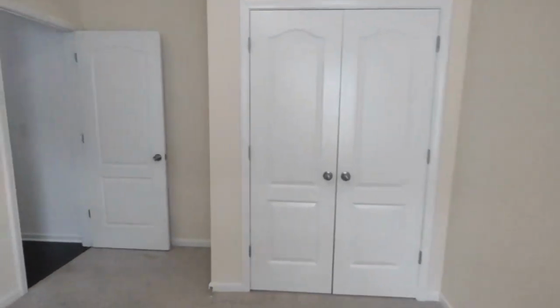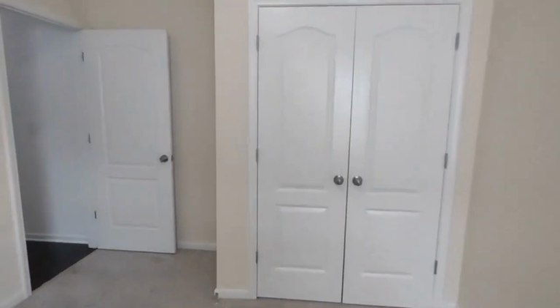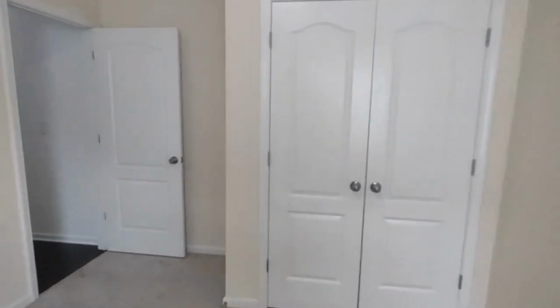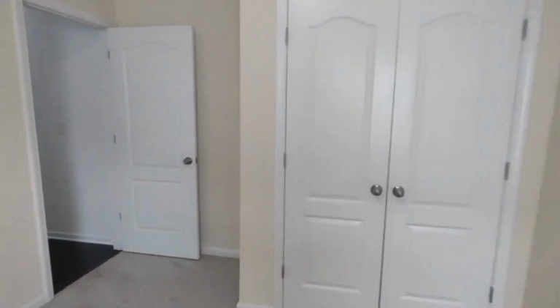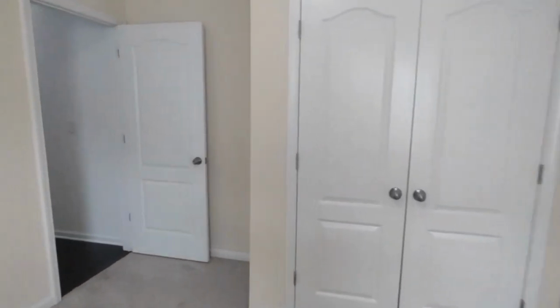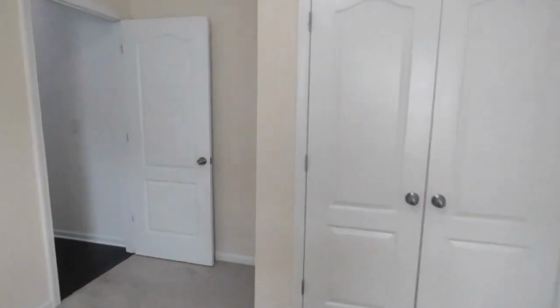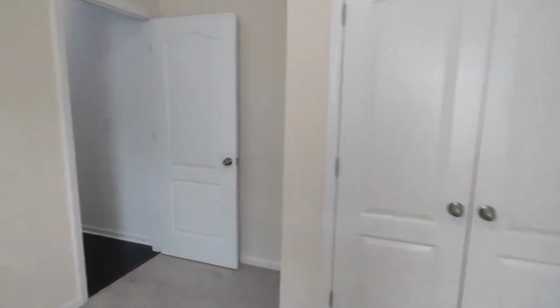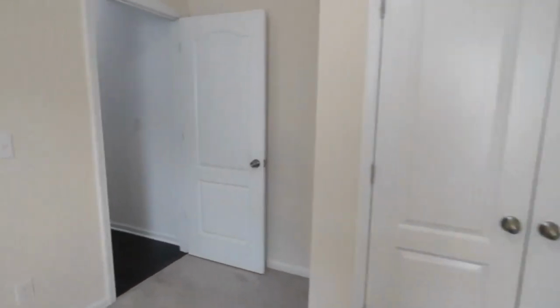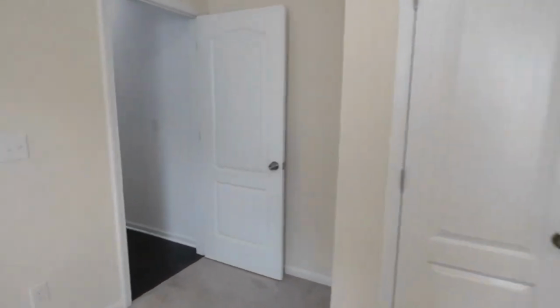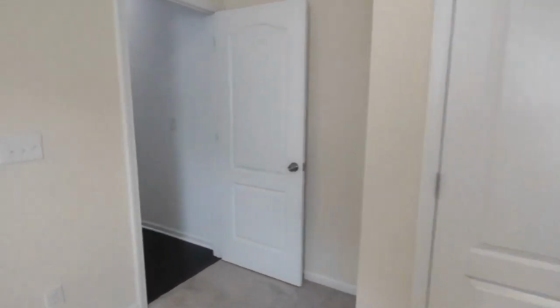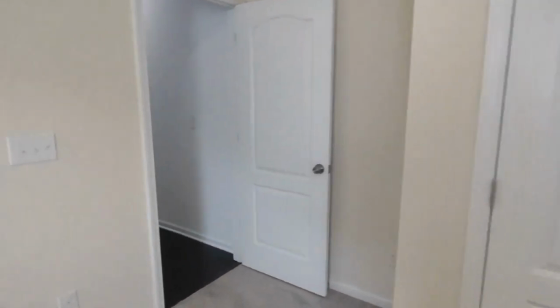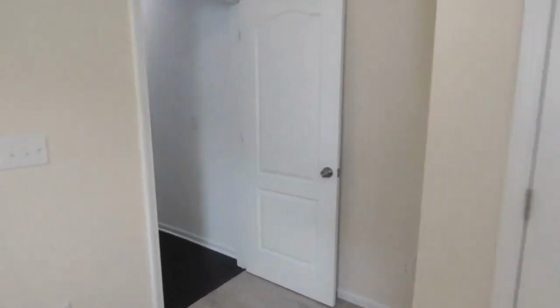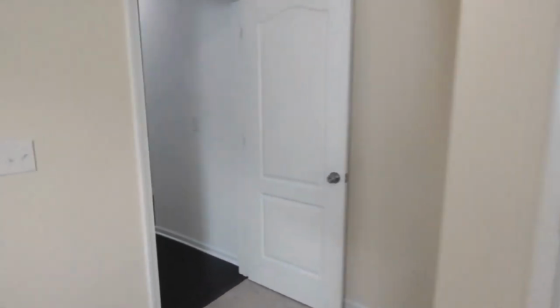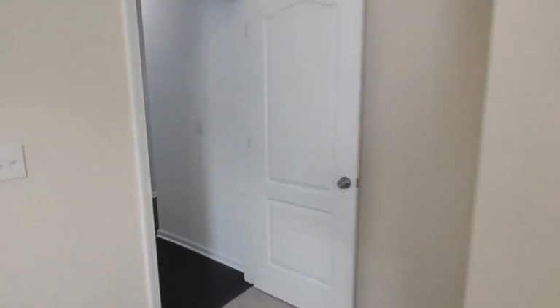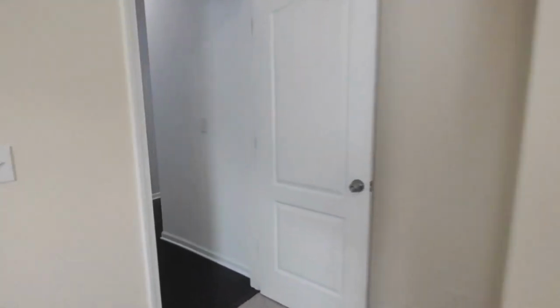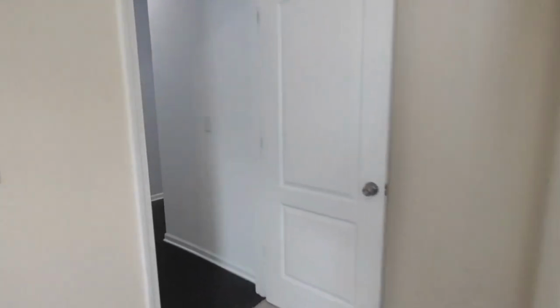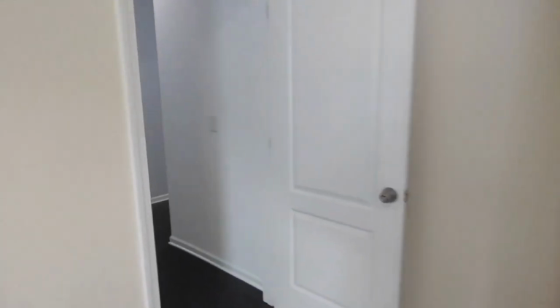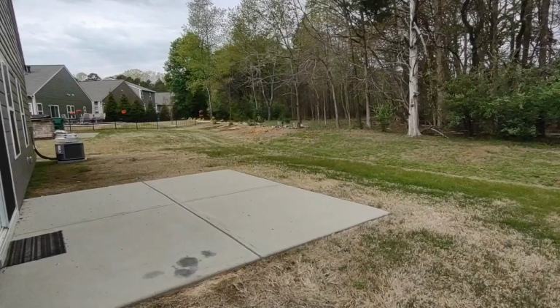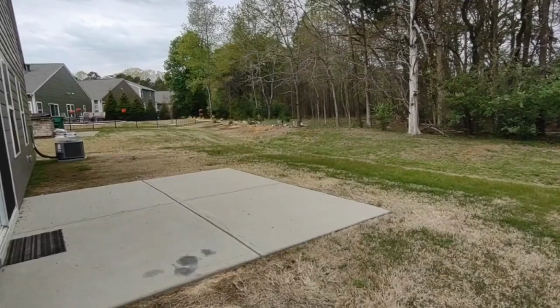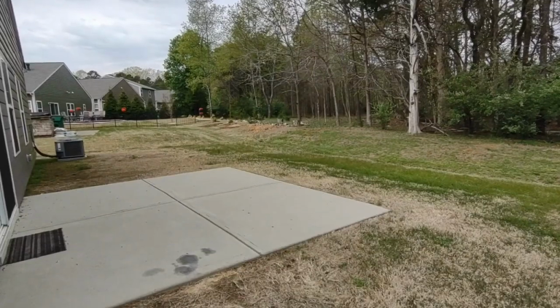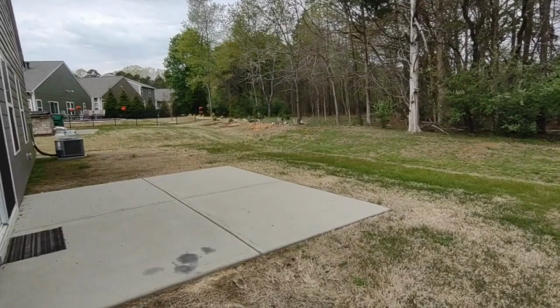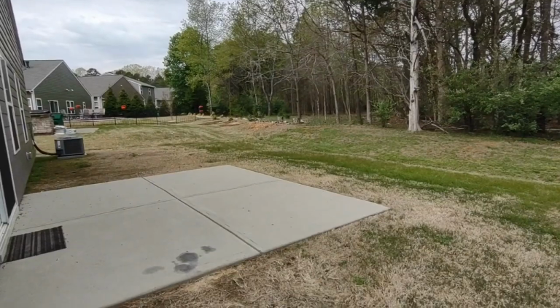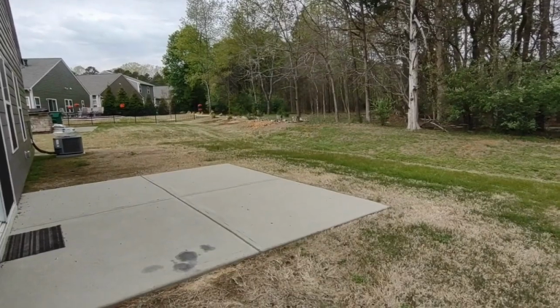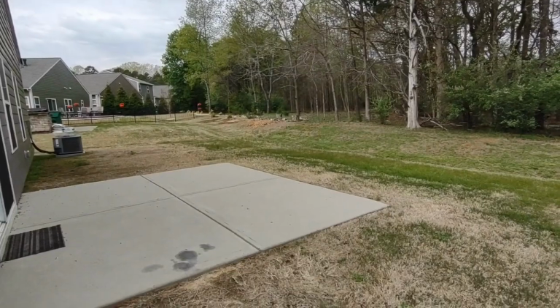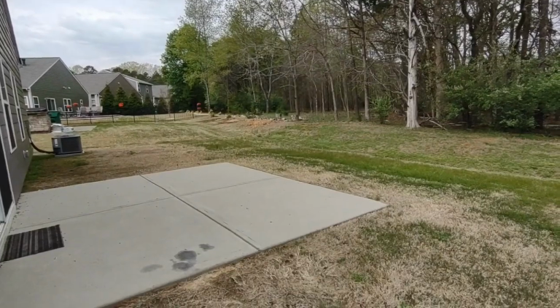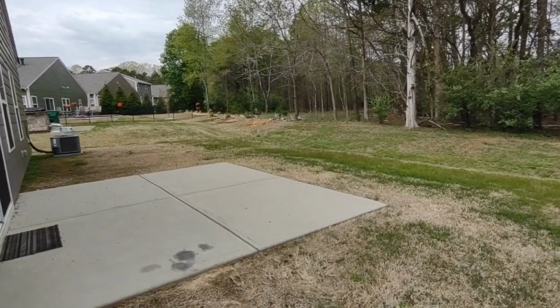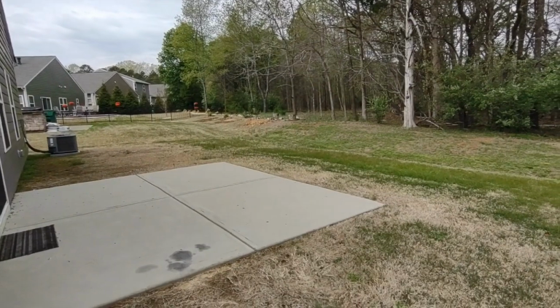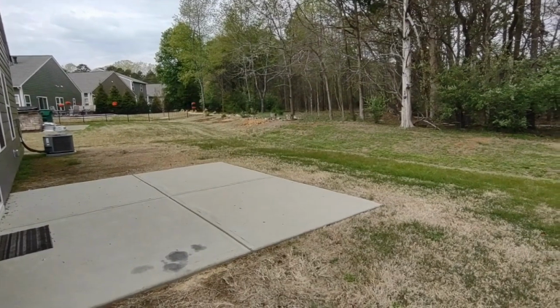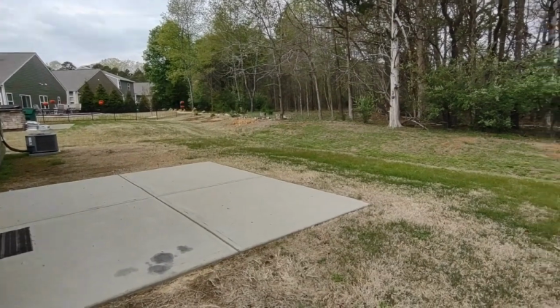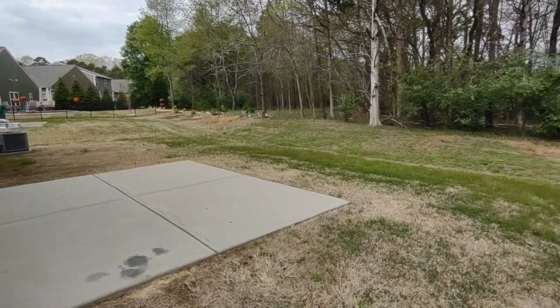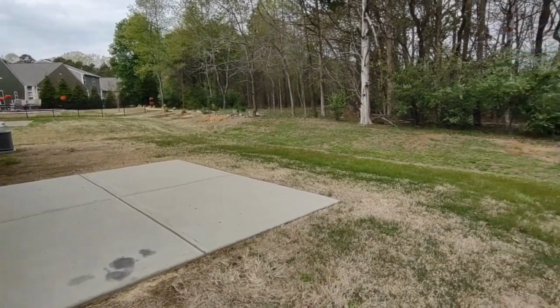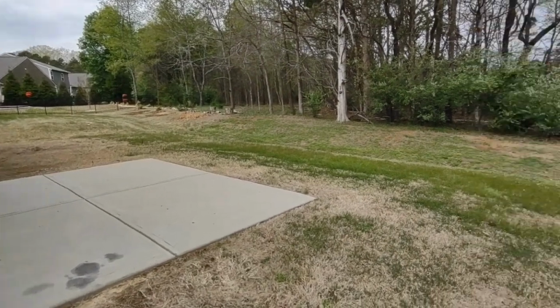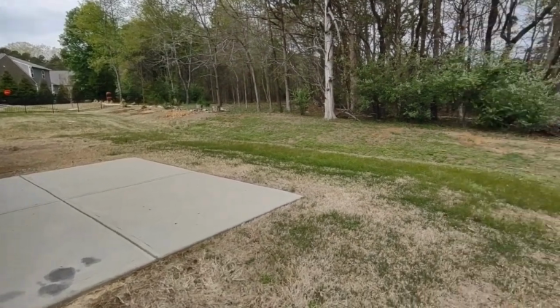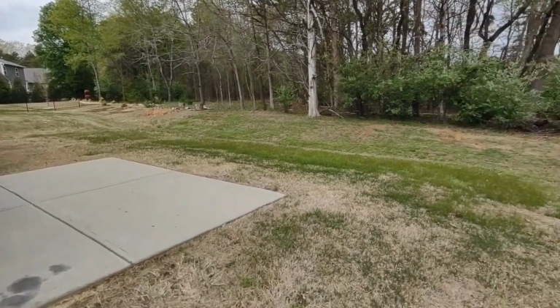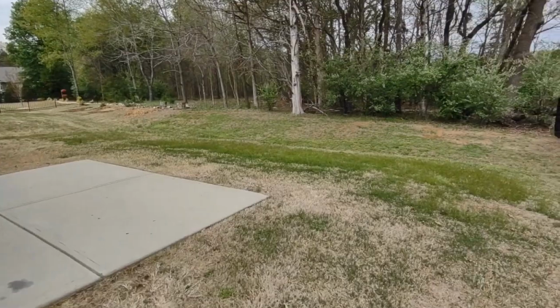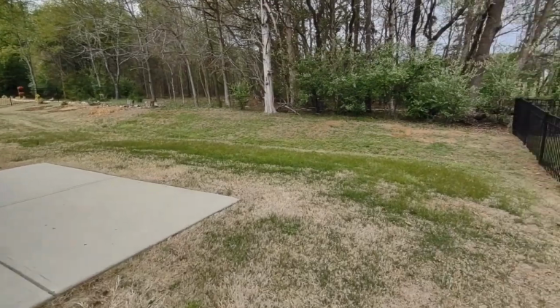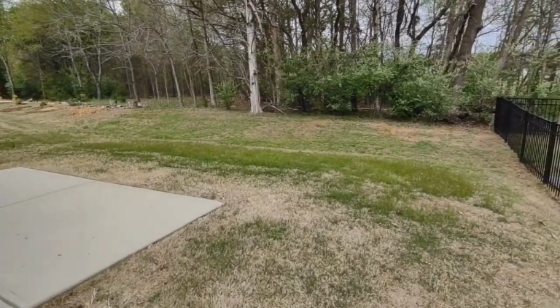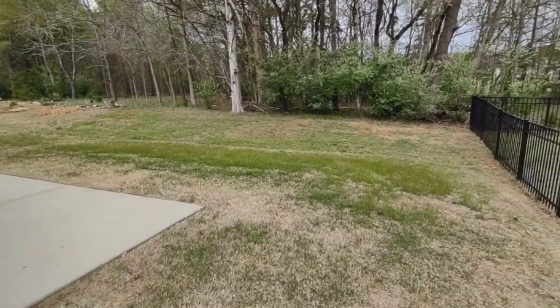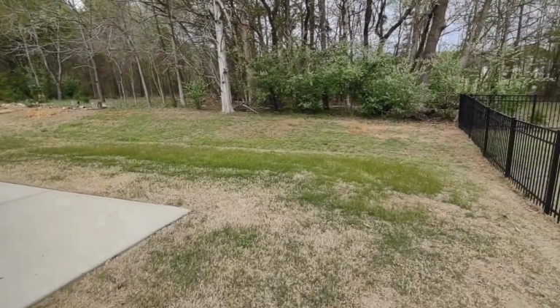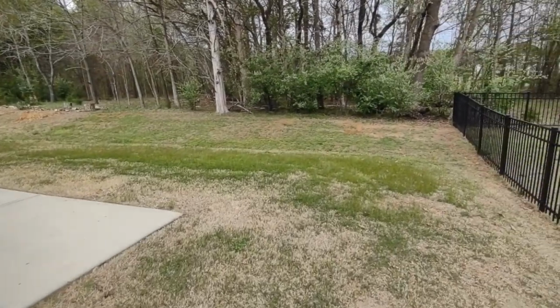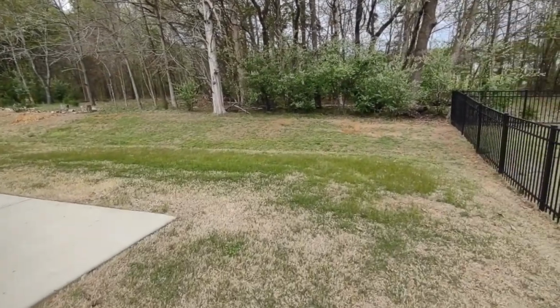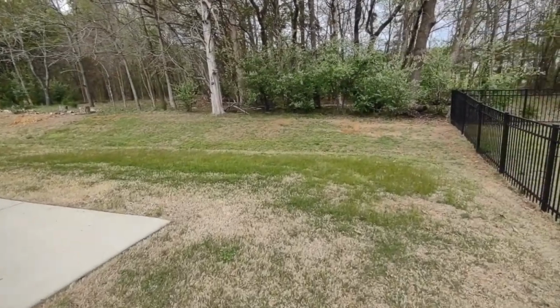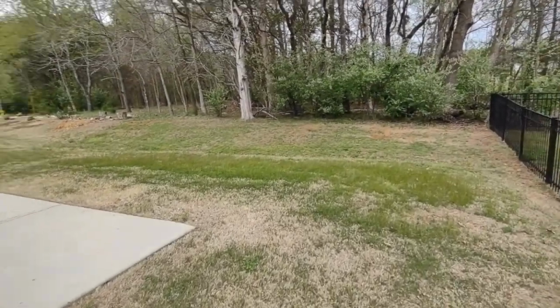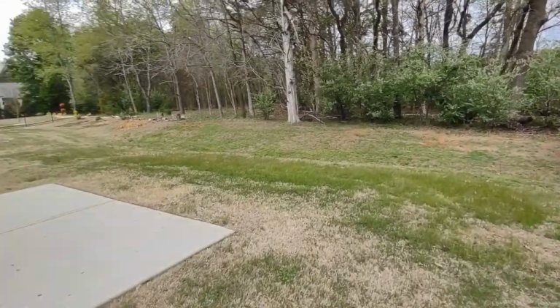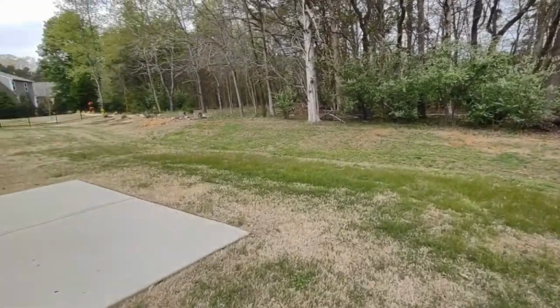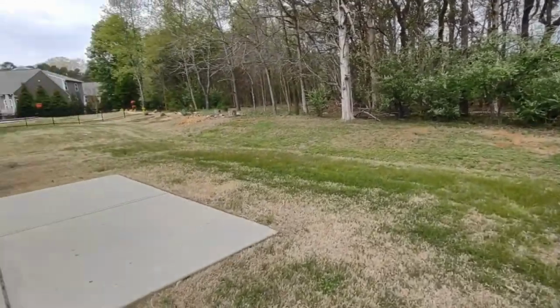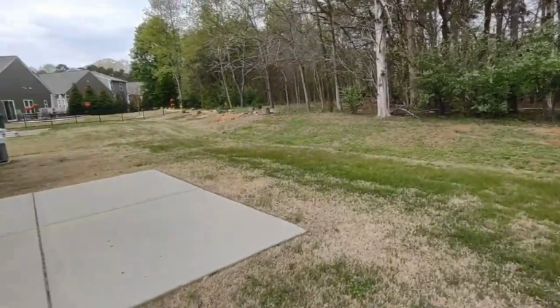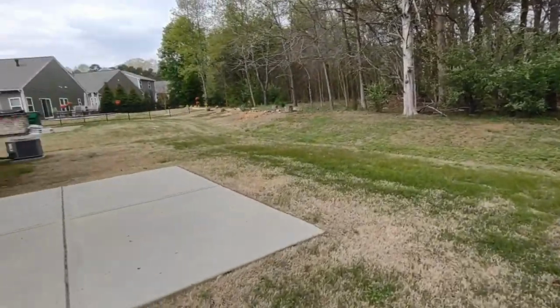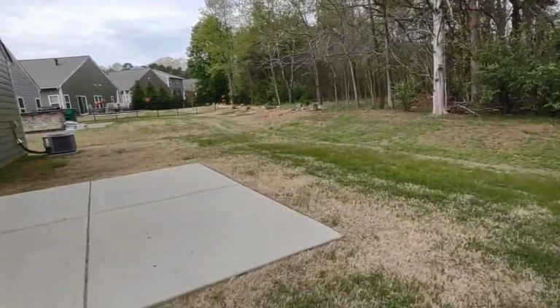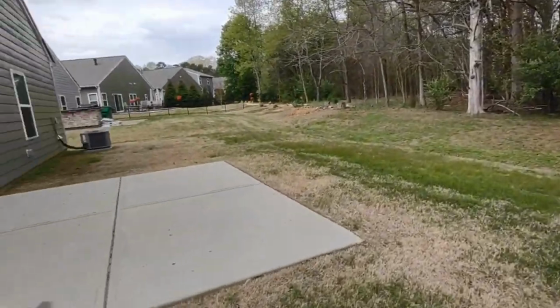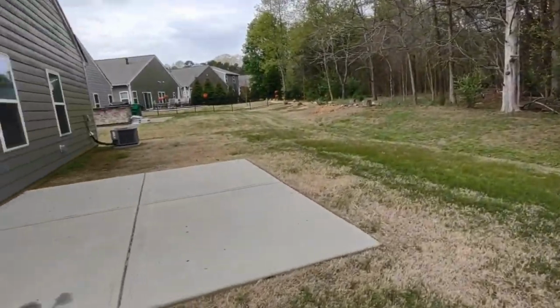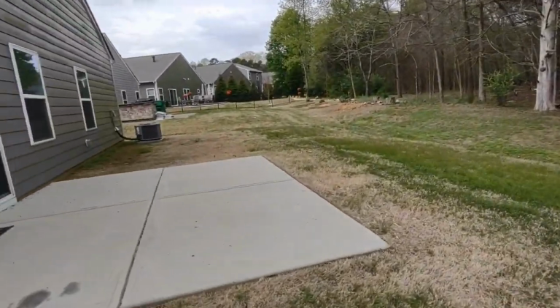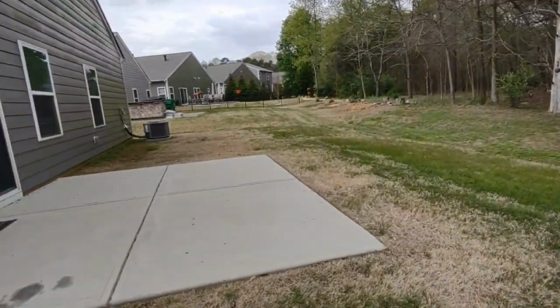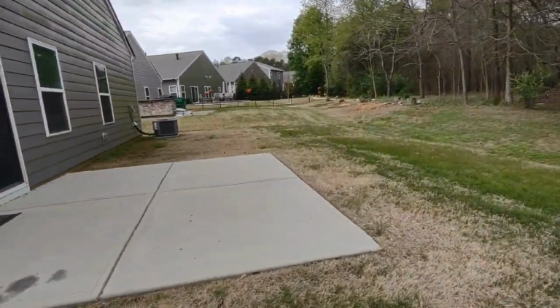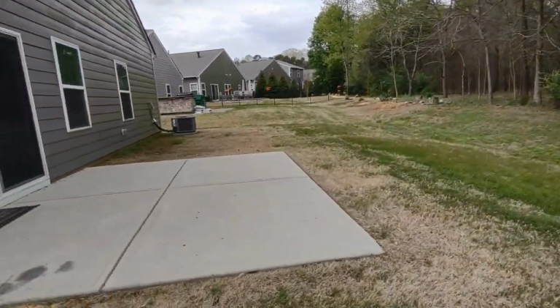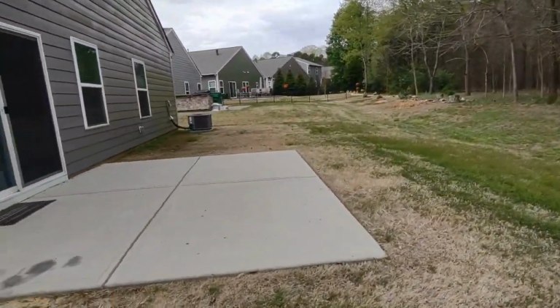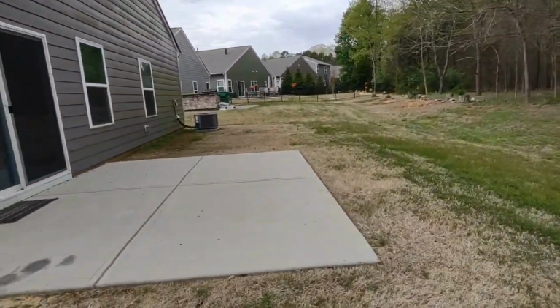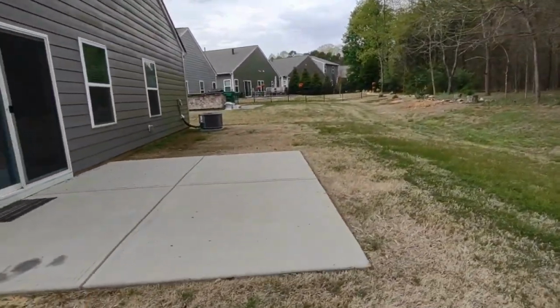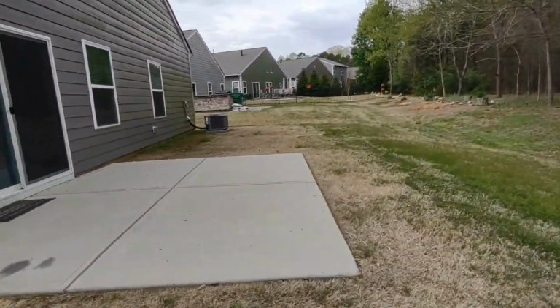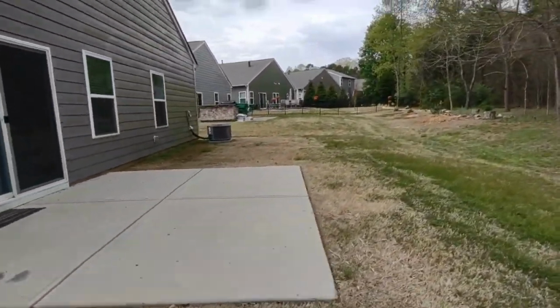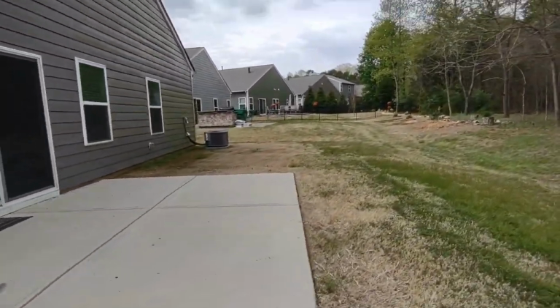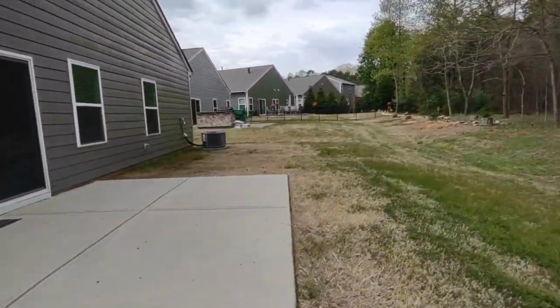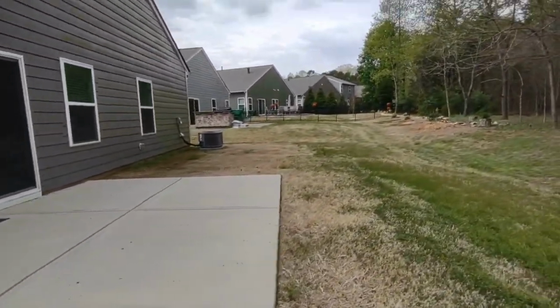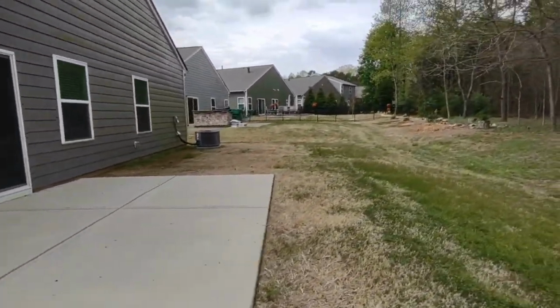Now let's go see the backyard. We have a very large backyard in the back with a concrete patio.